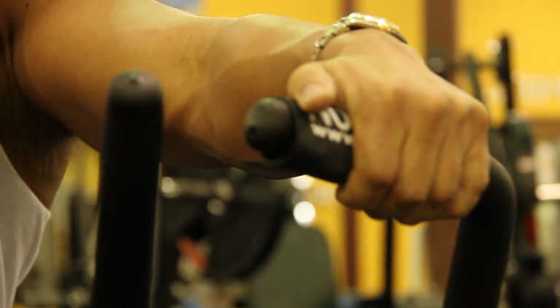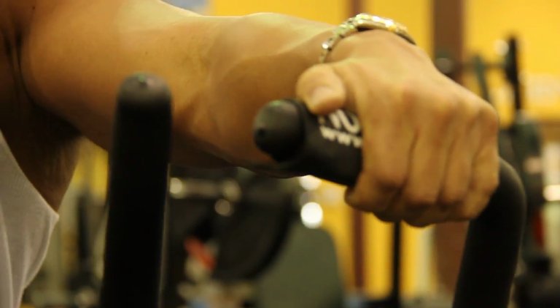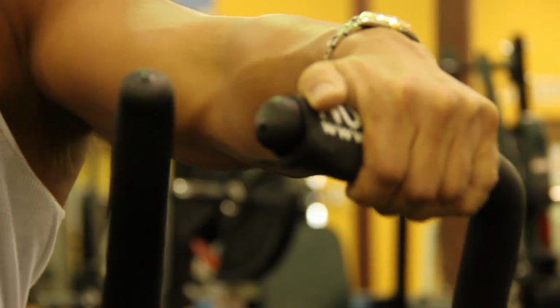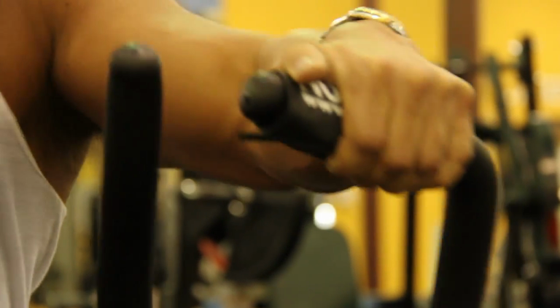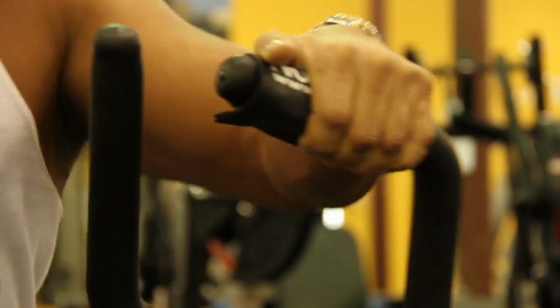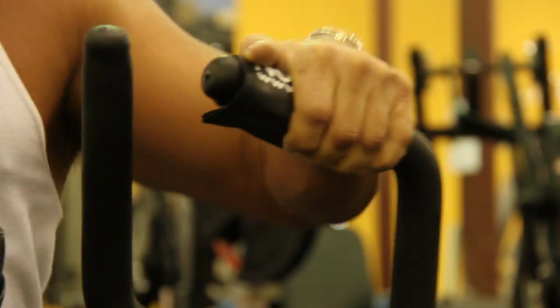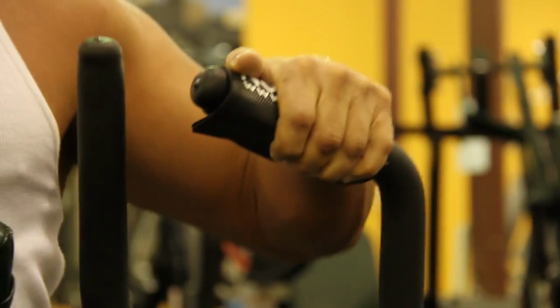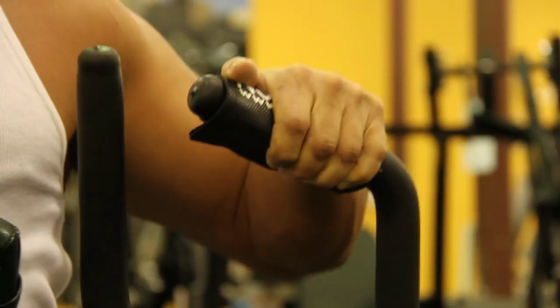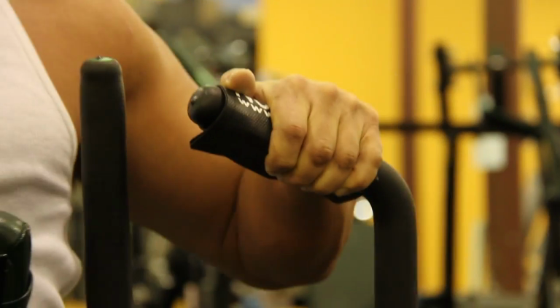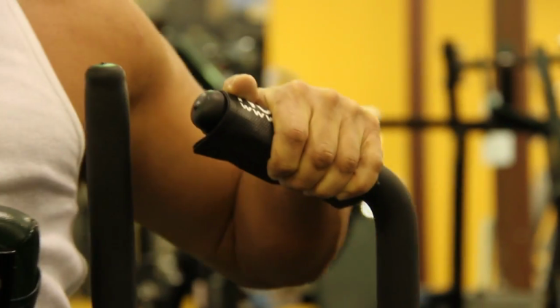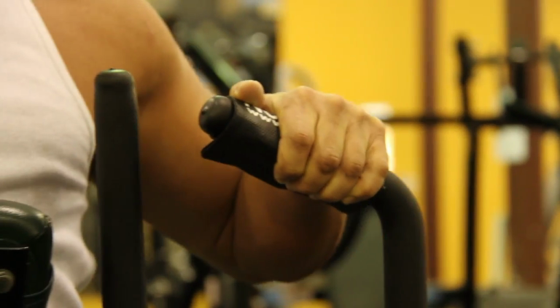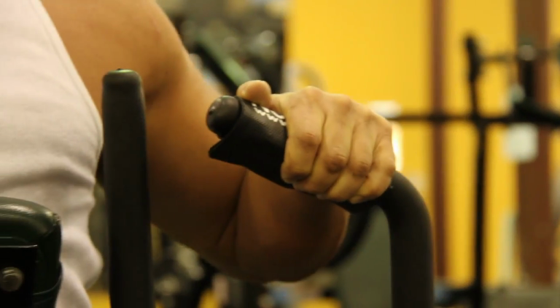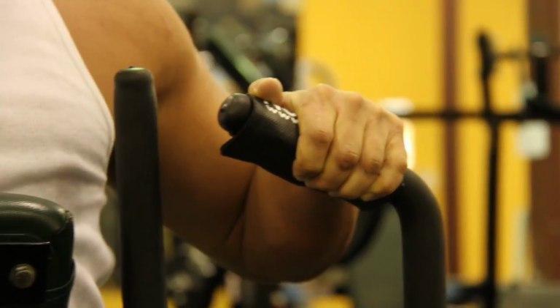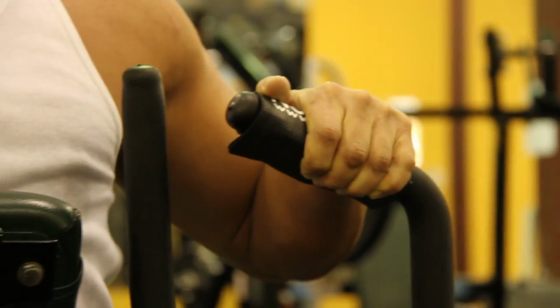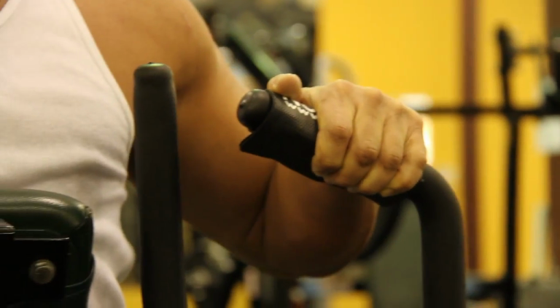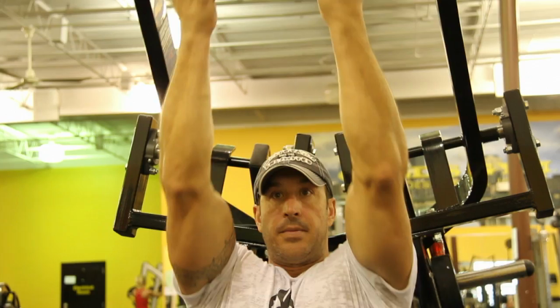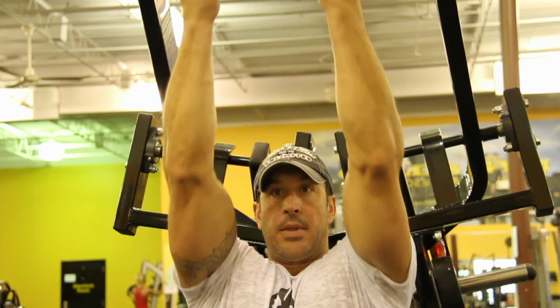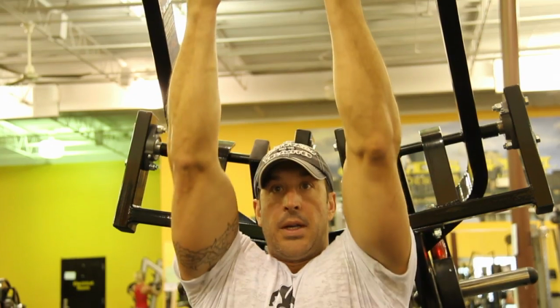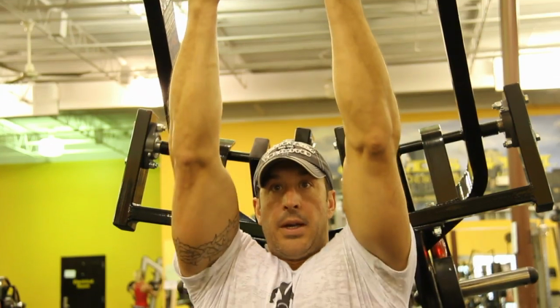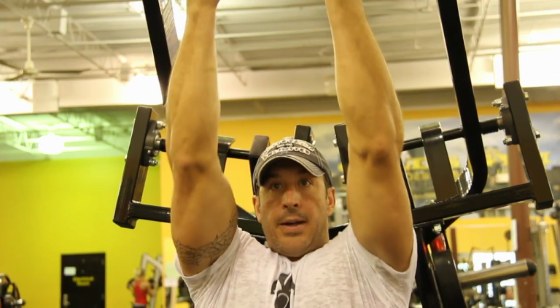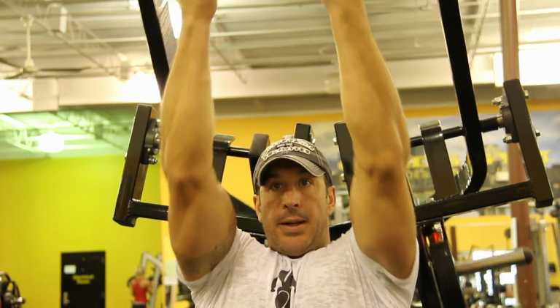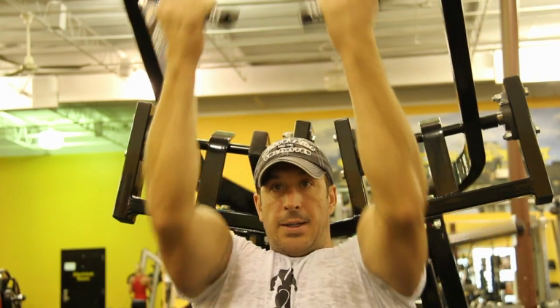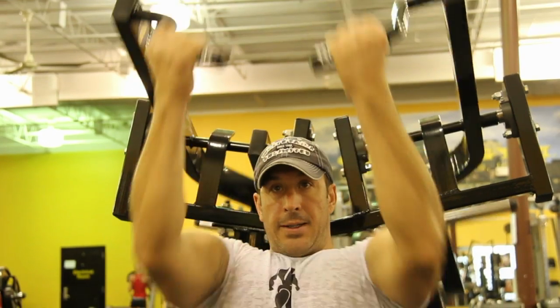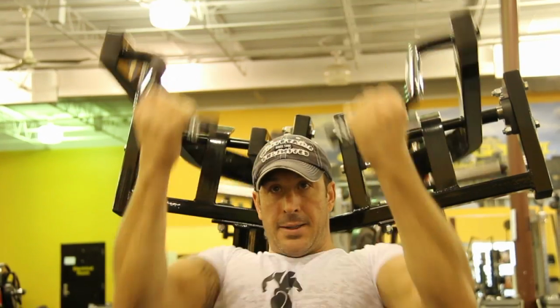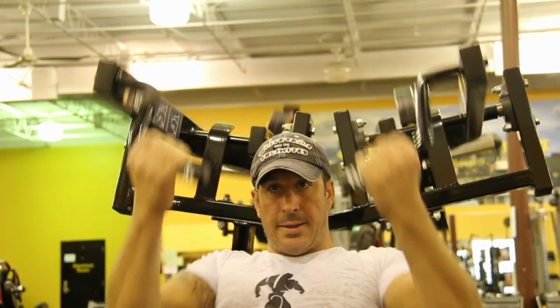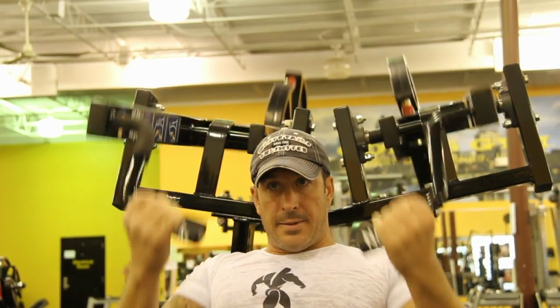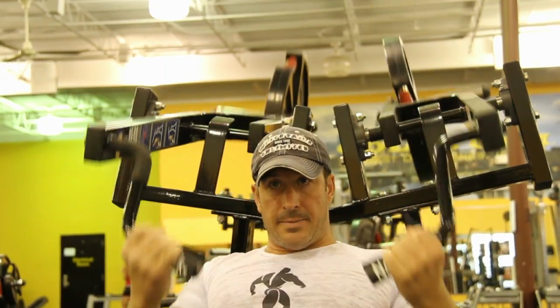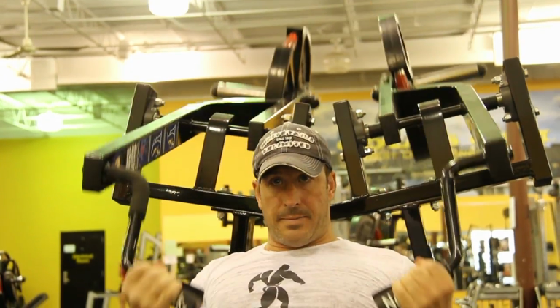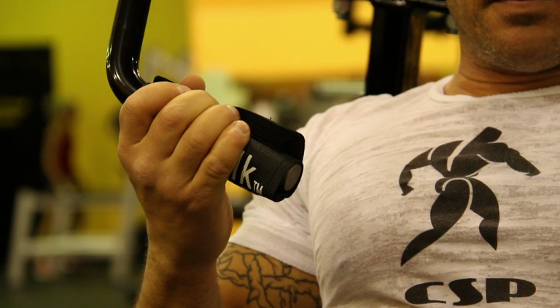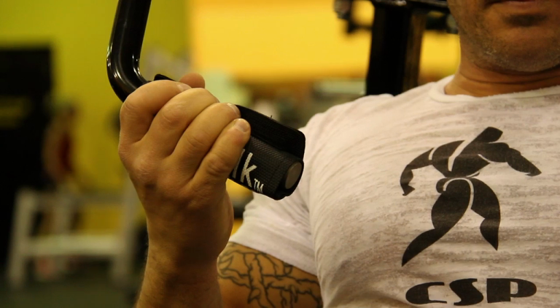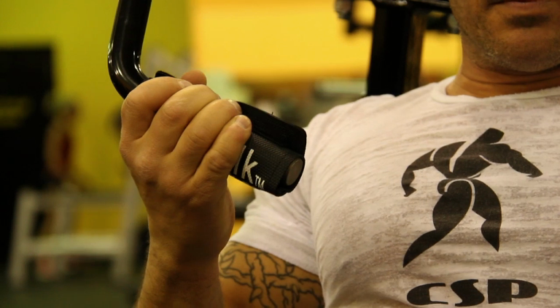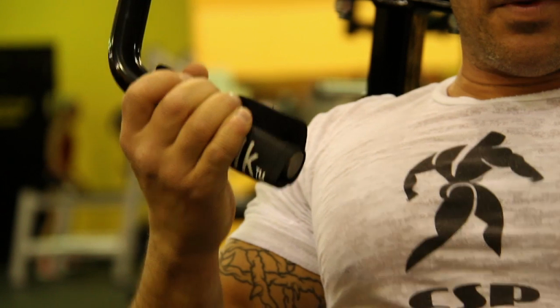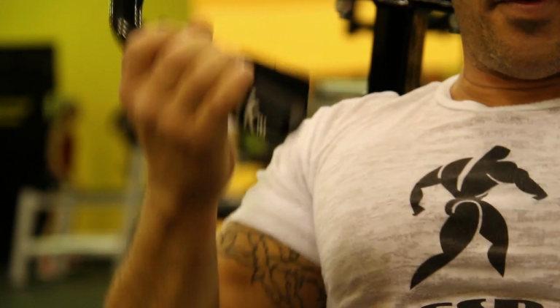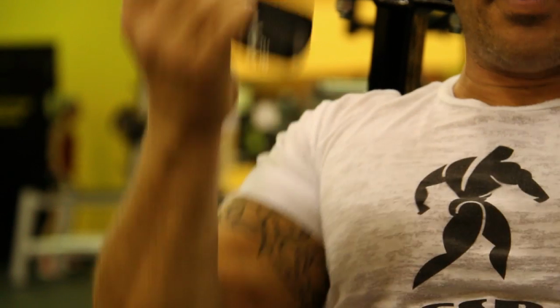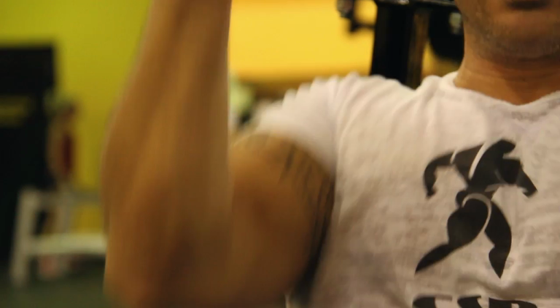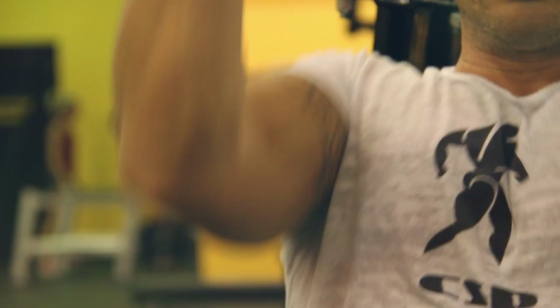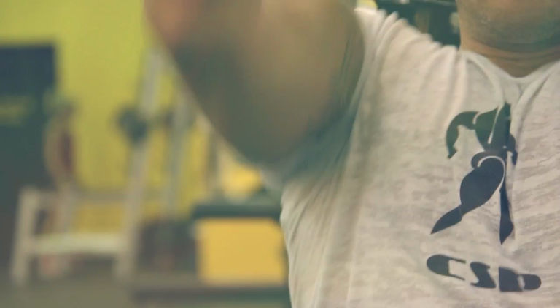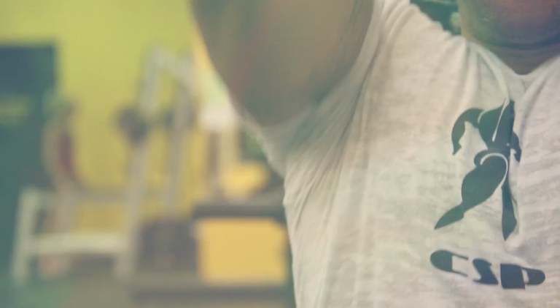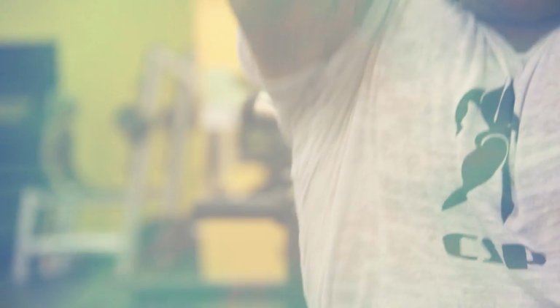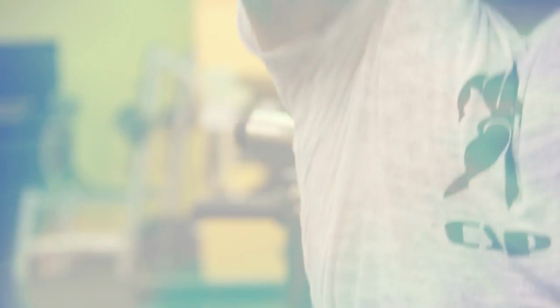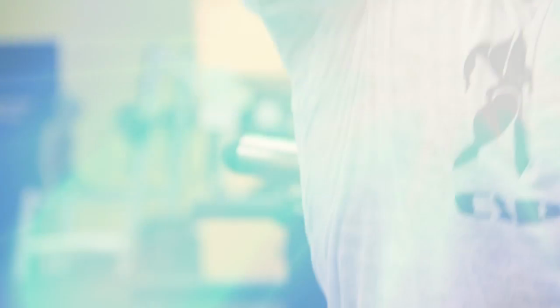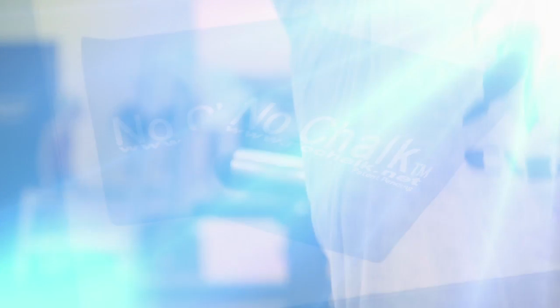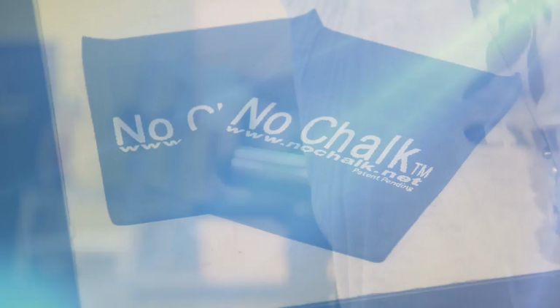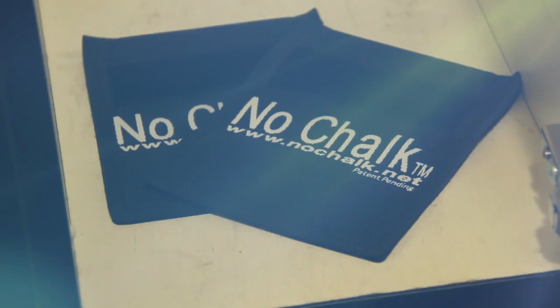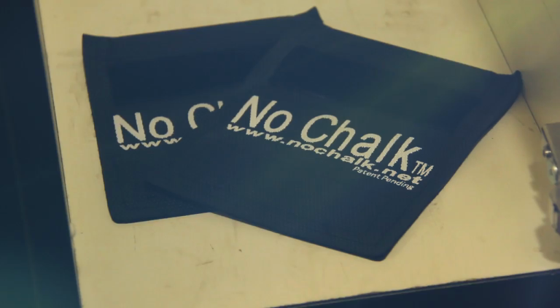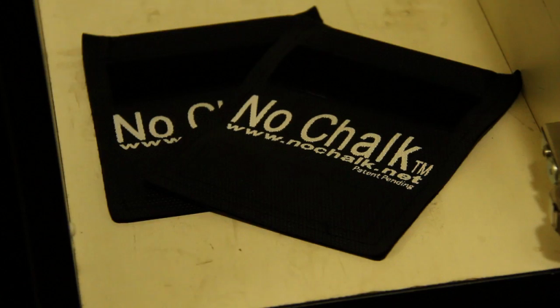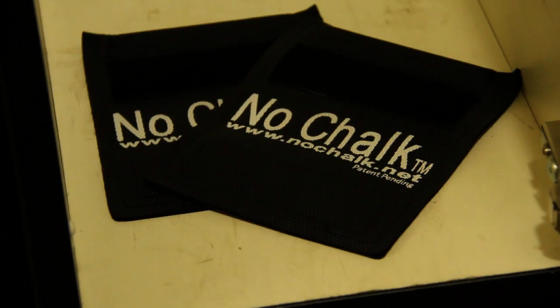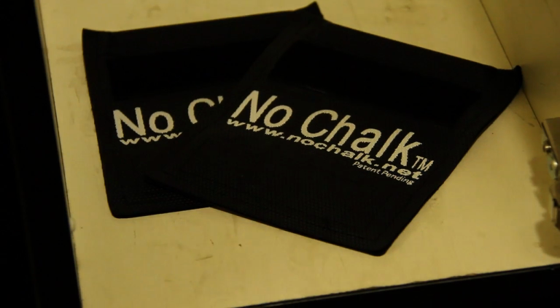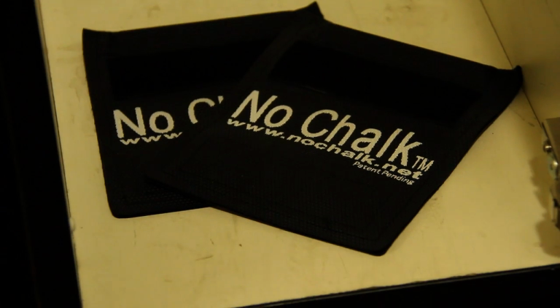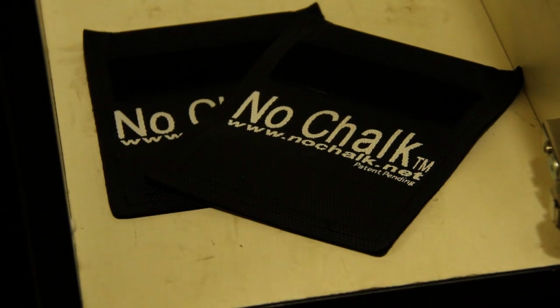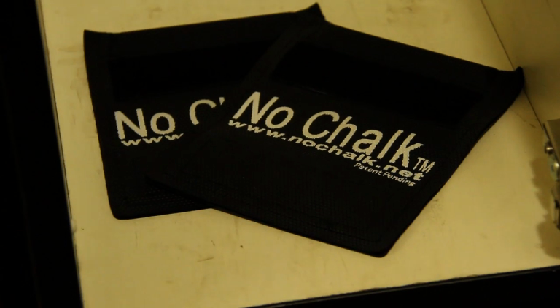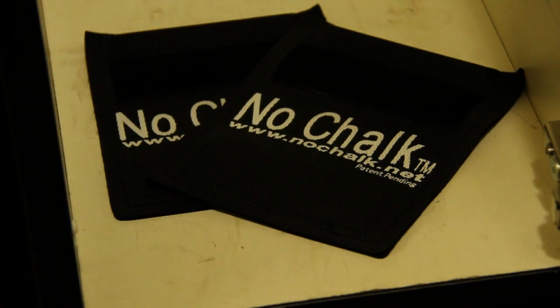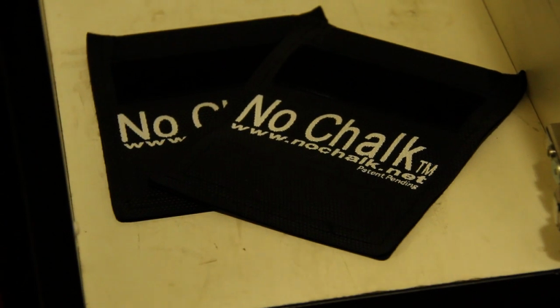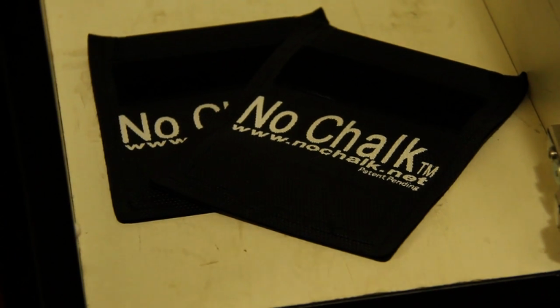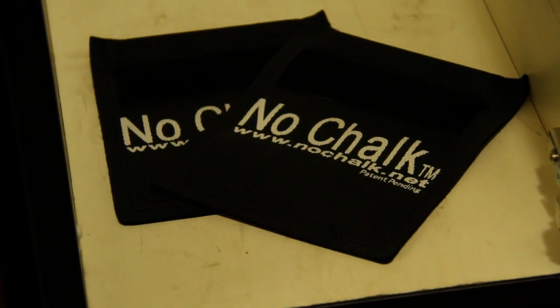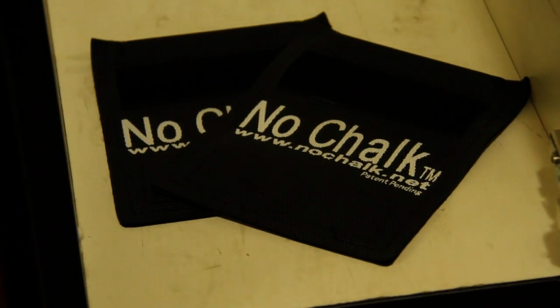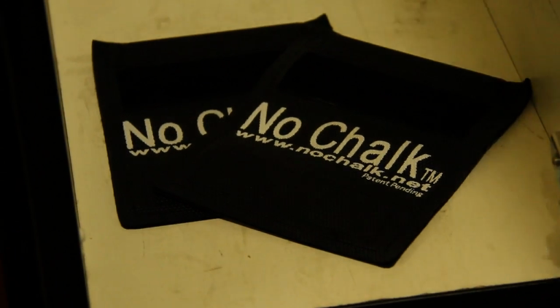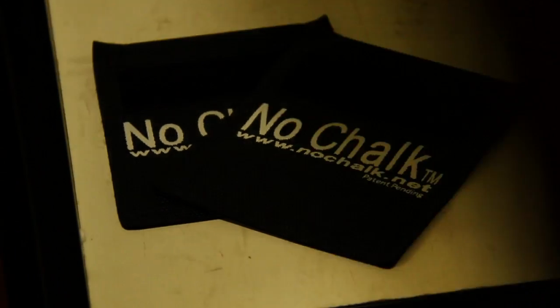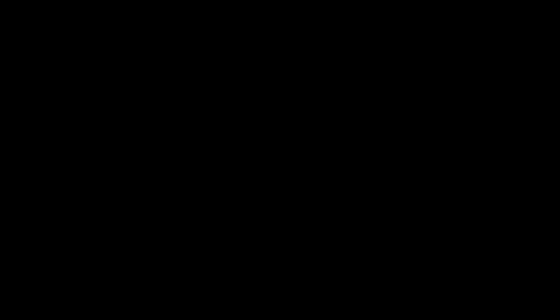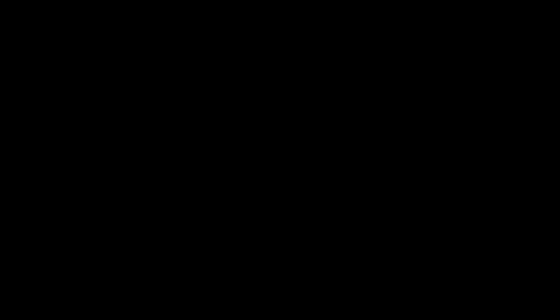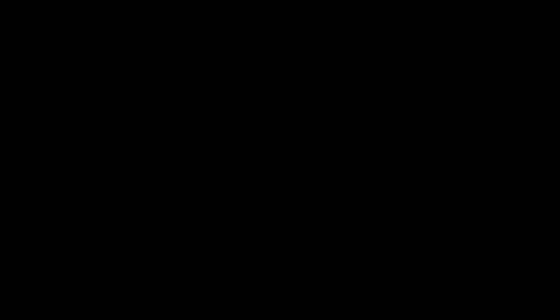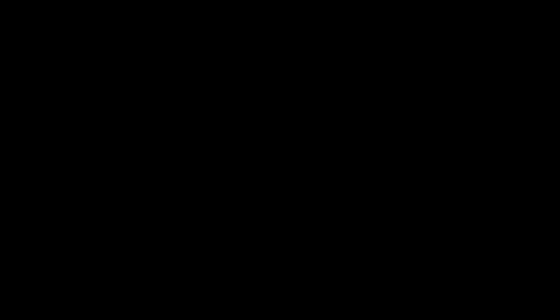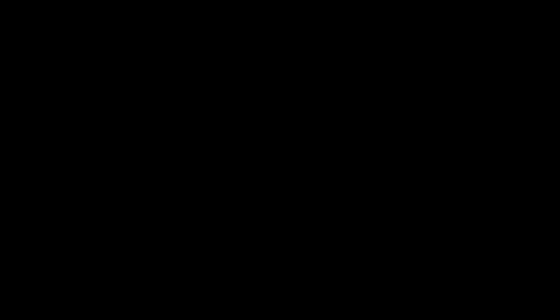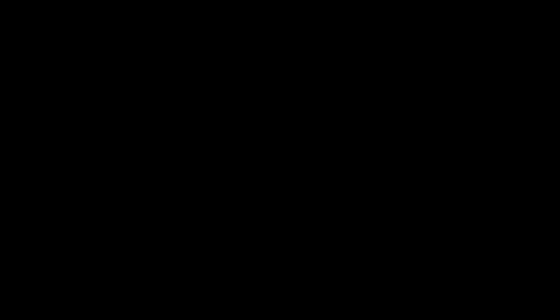No Chalk Wraps — the best way to enhance your lifting experience.